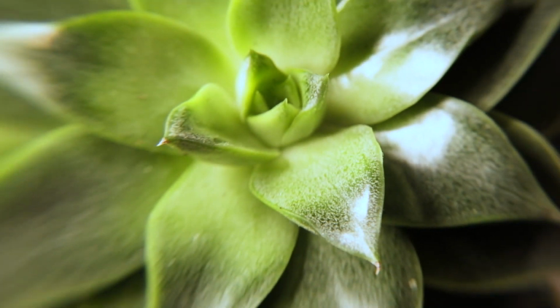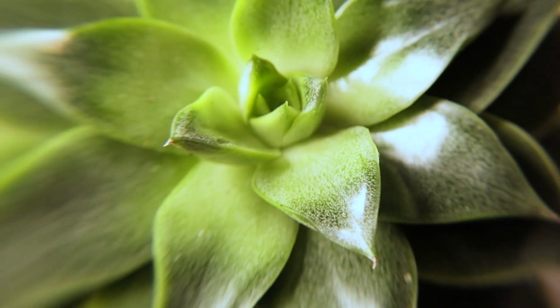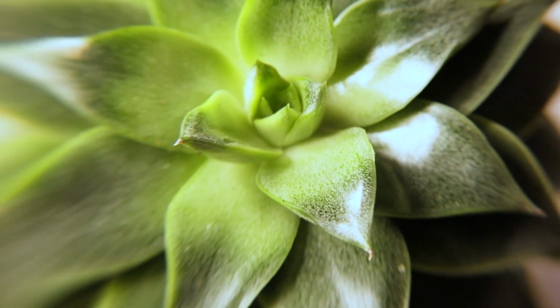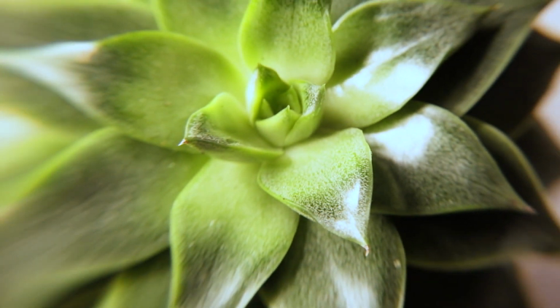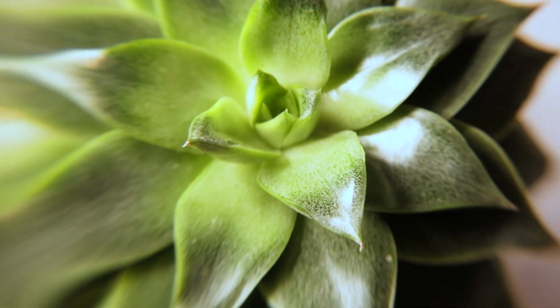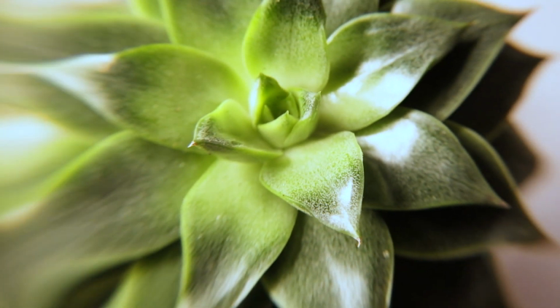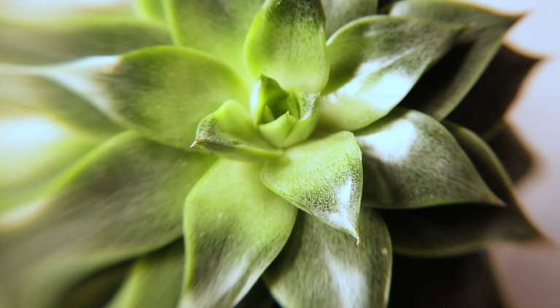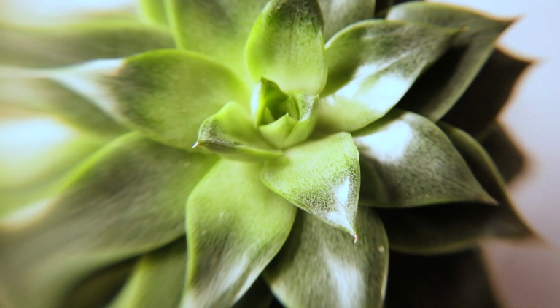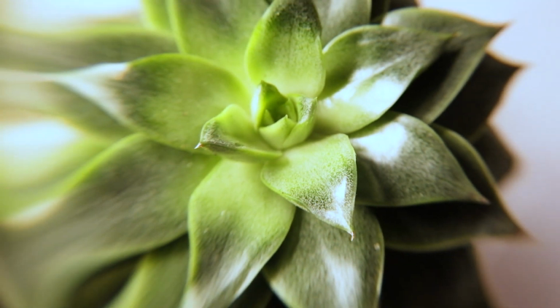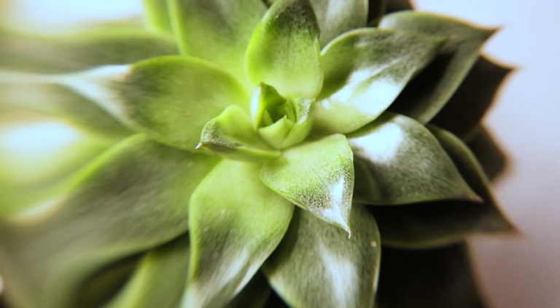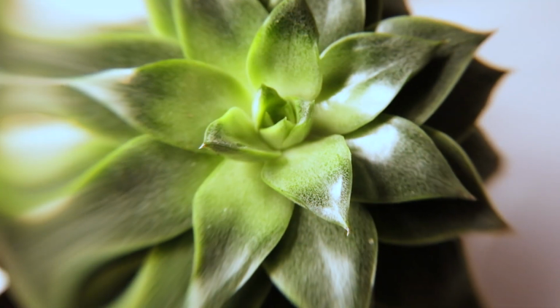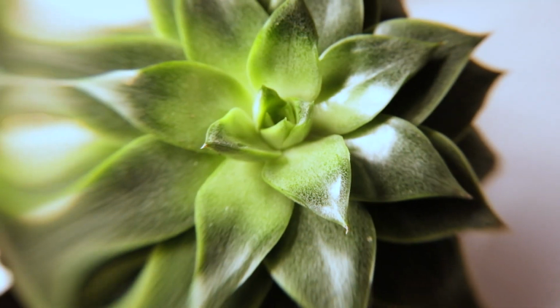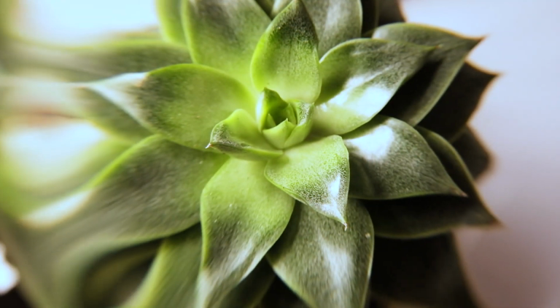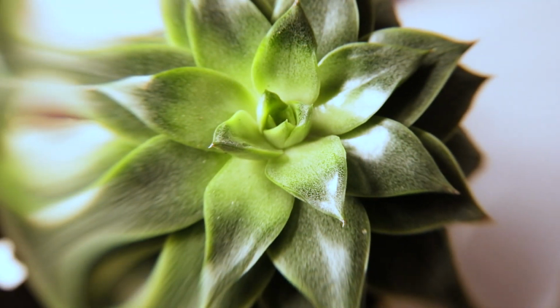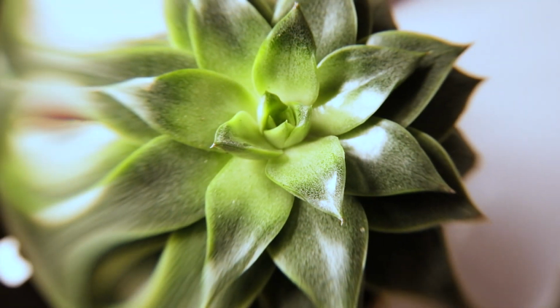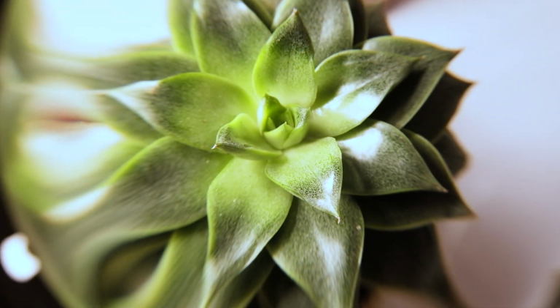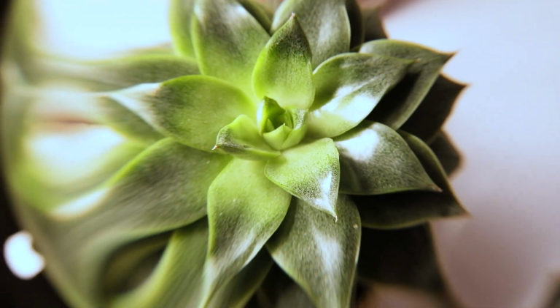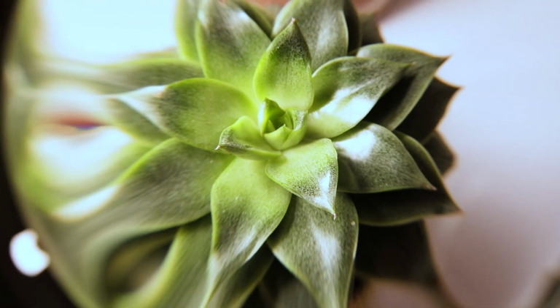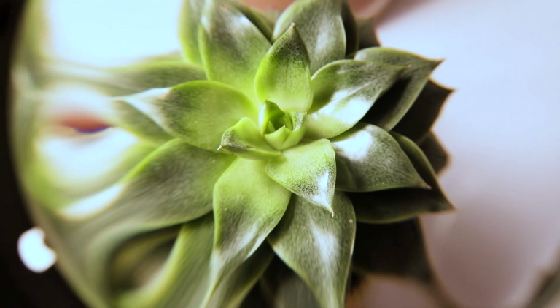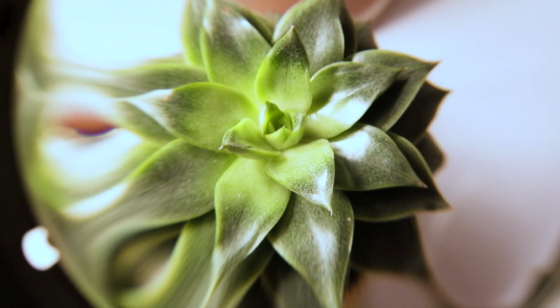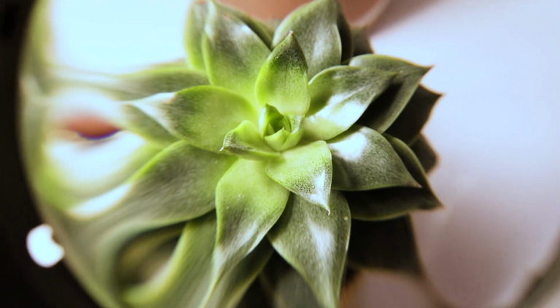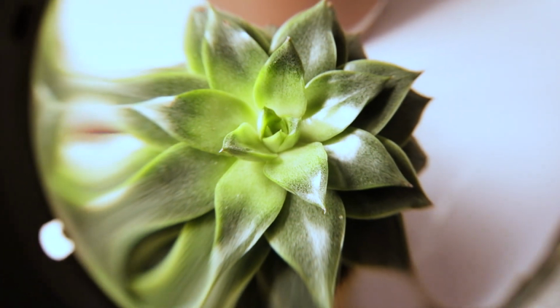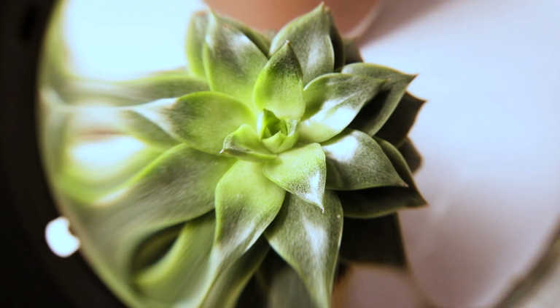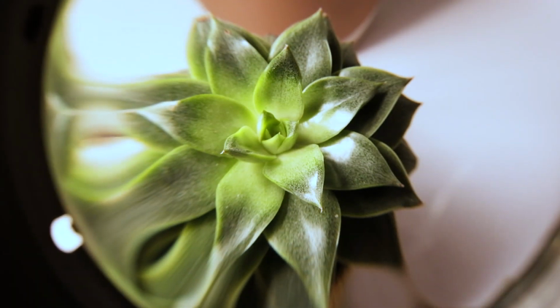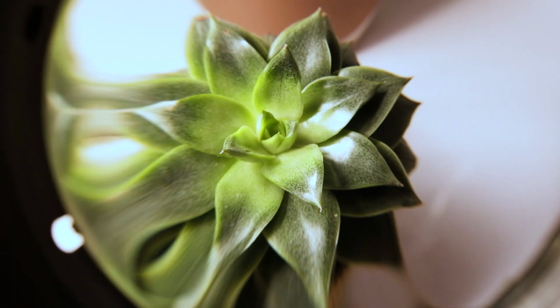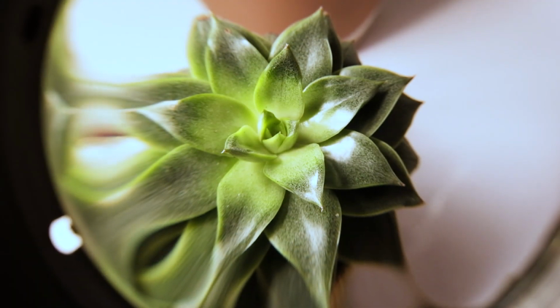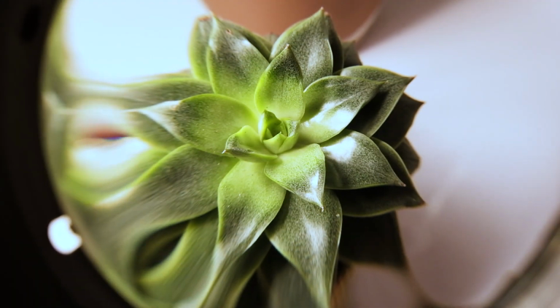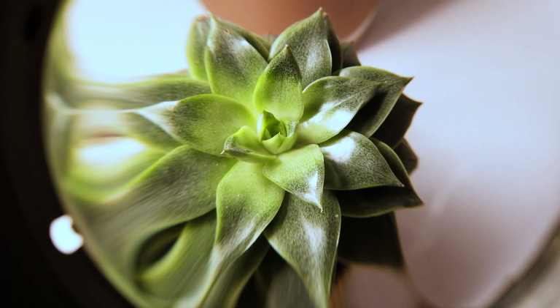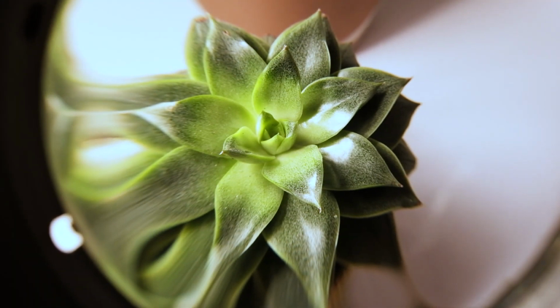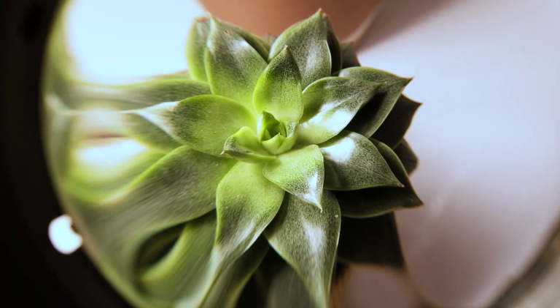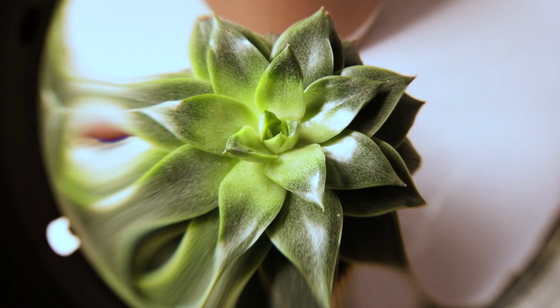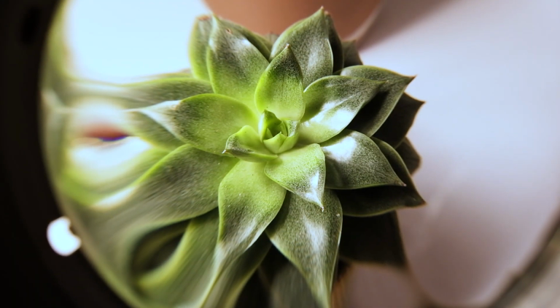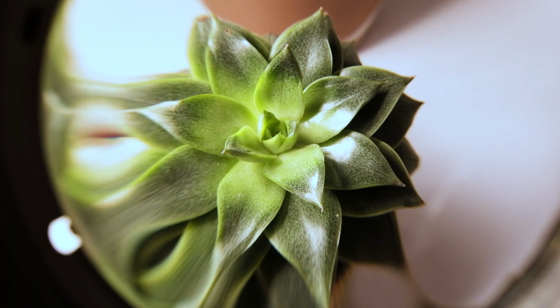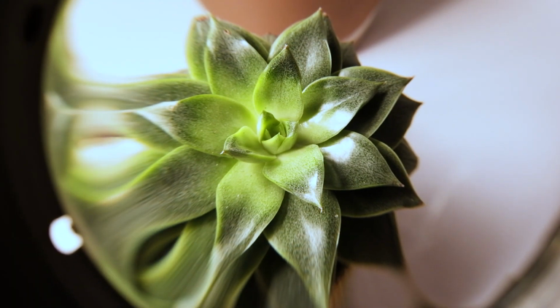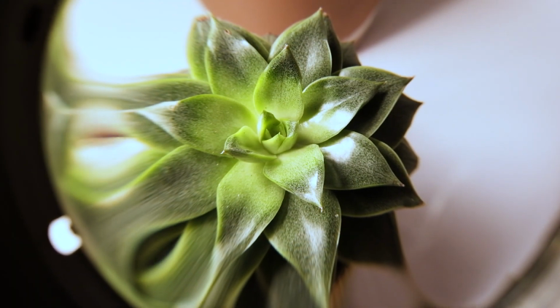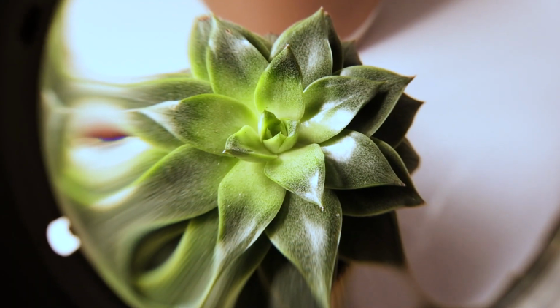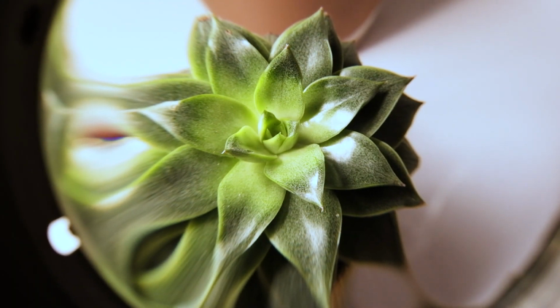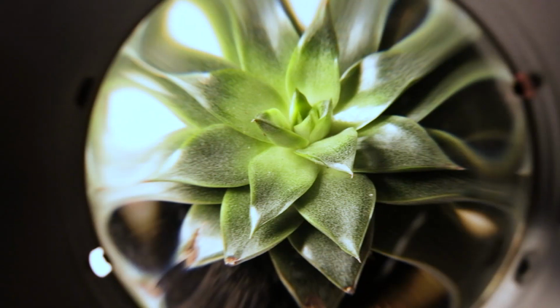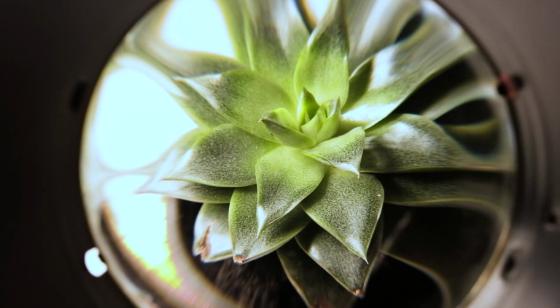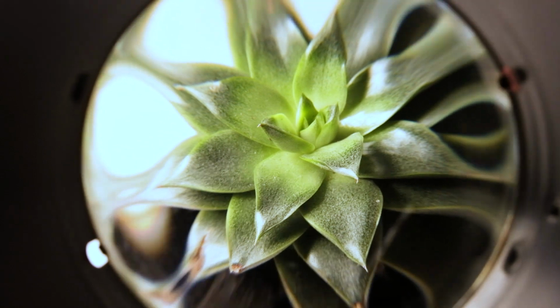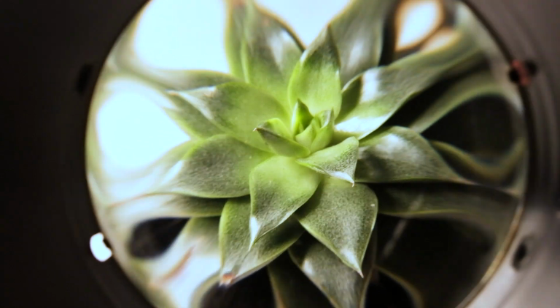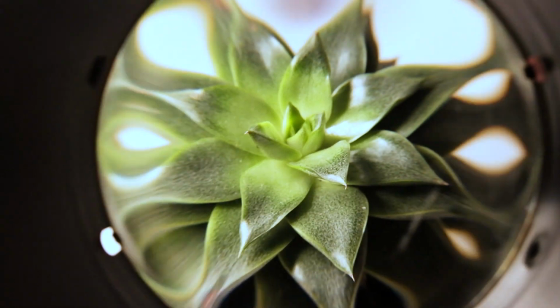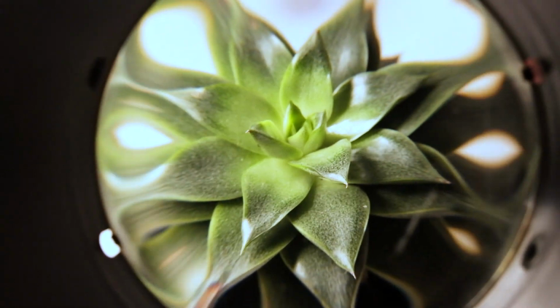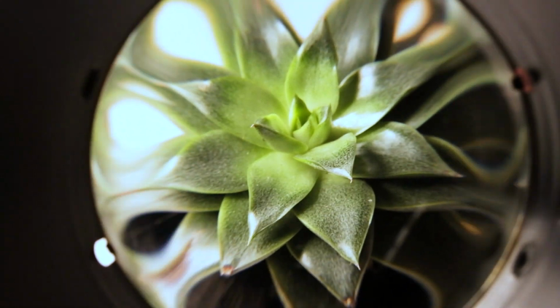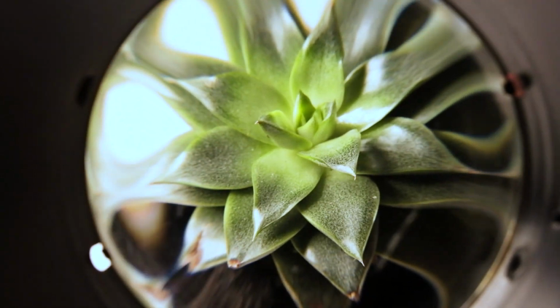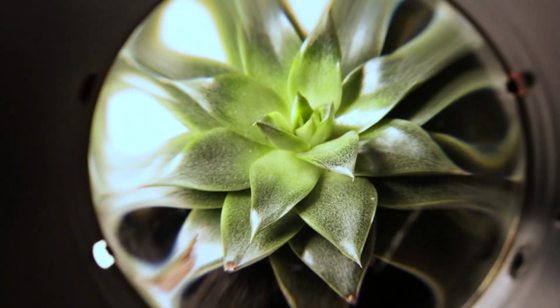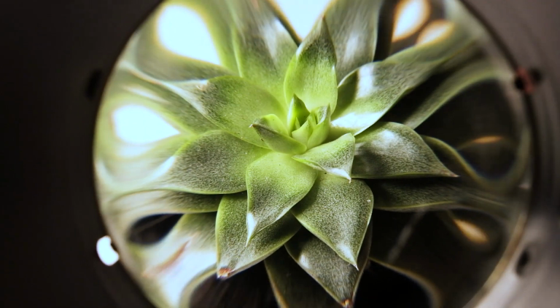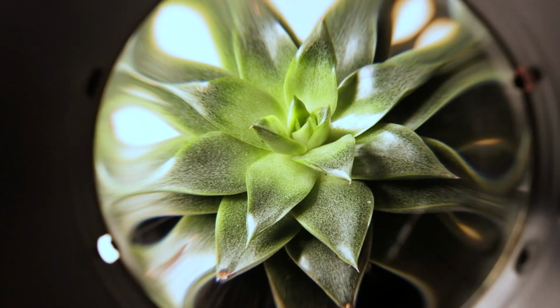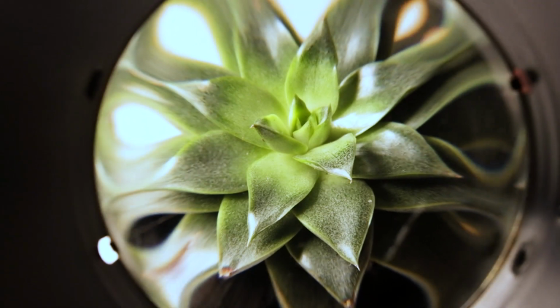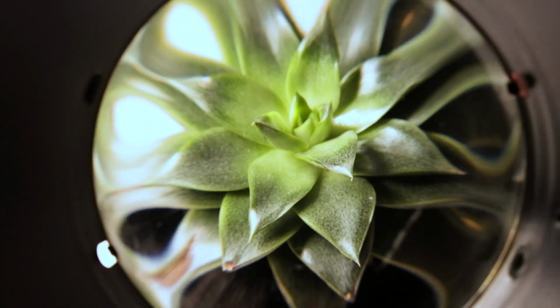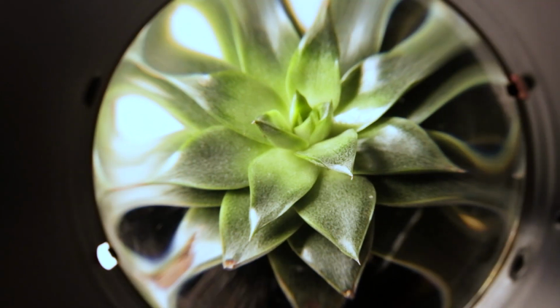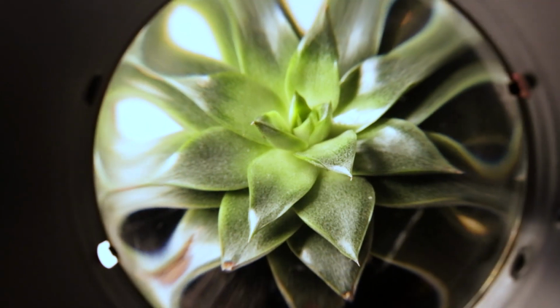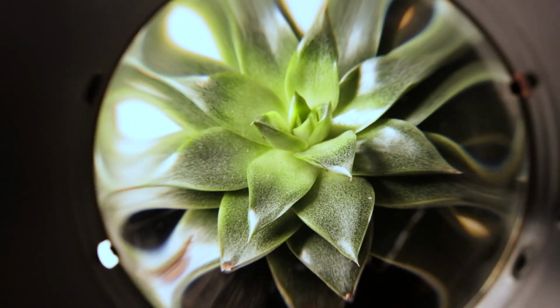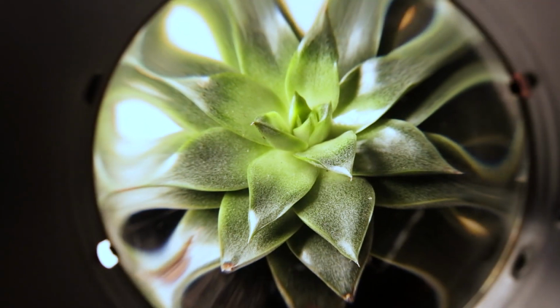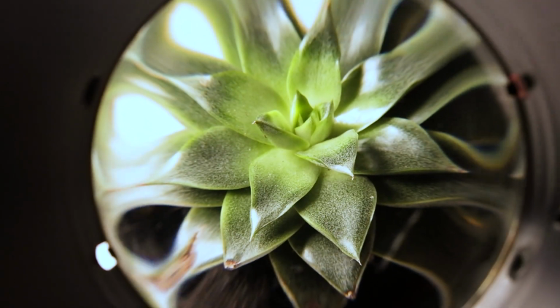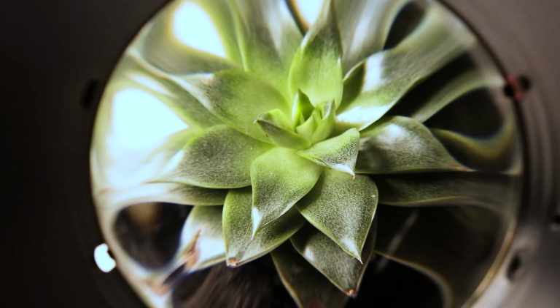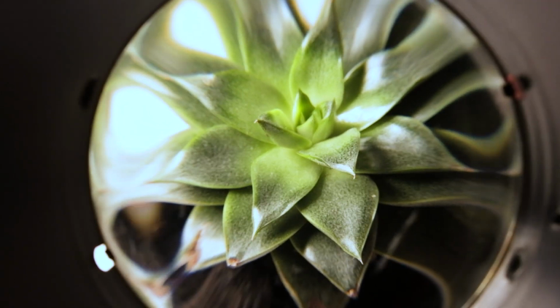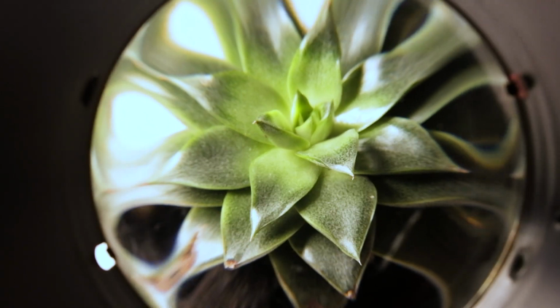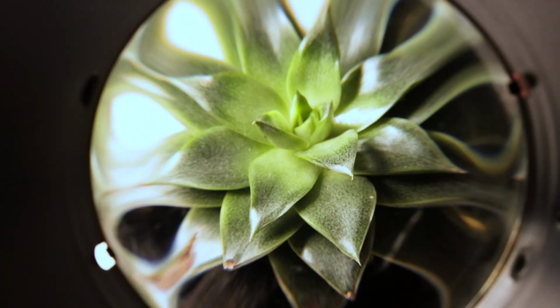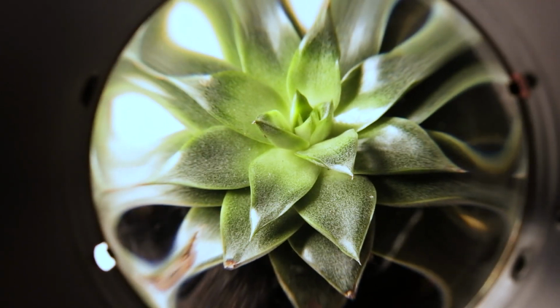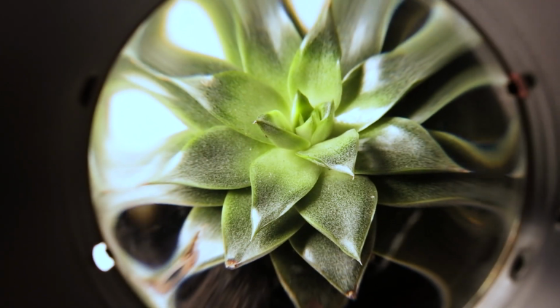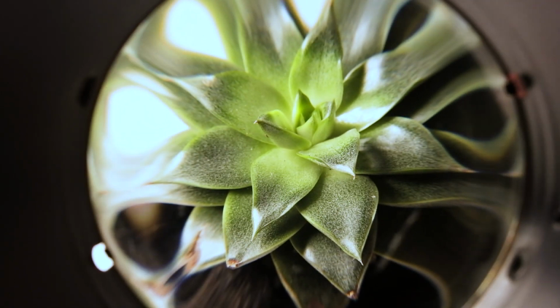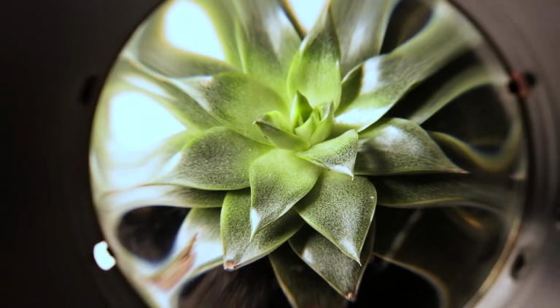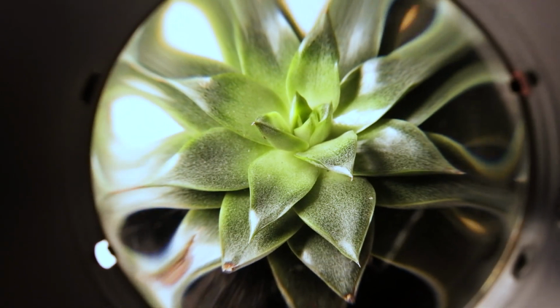Zooming out and moving the lens further away creates this quite interesting psychedelic effect. This is quite wonderful indeed.